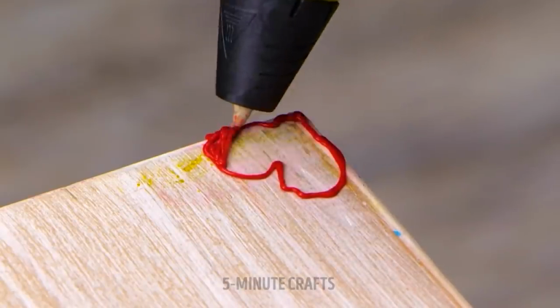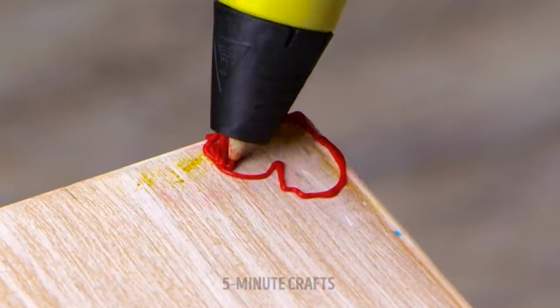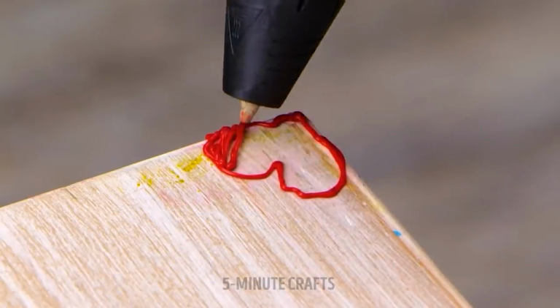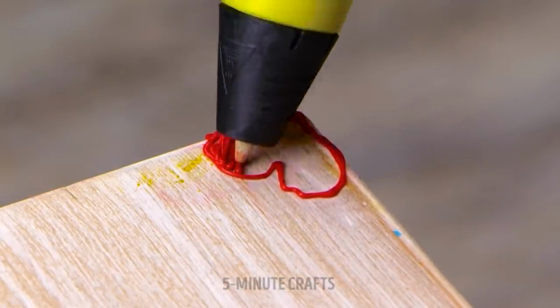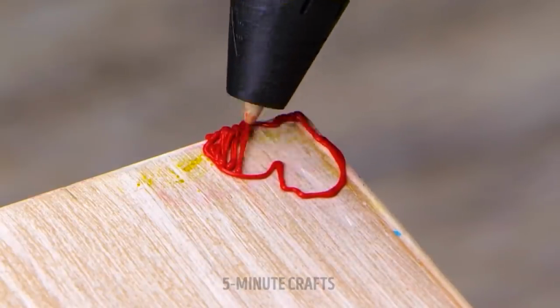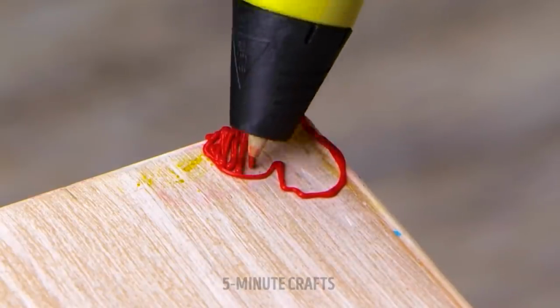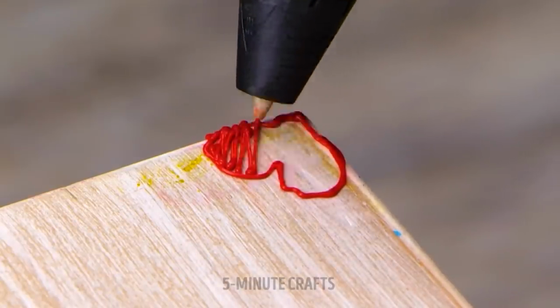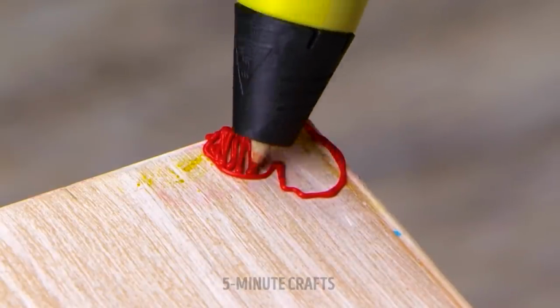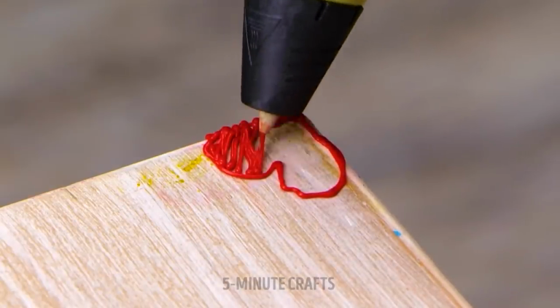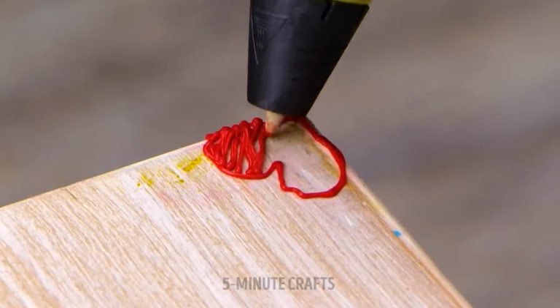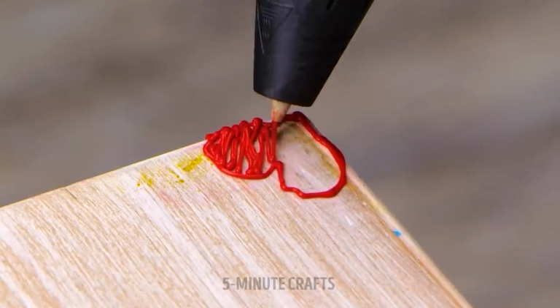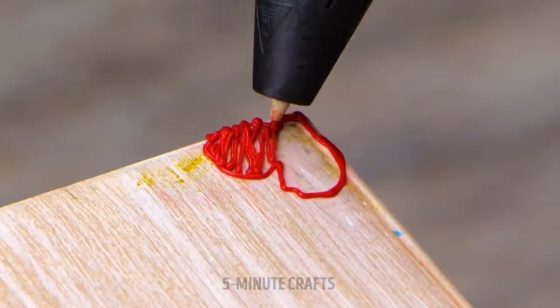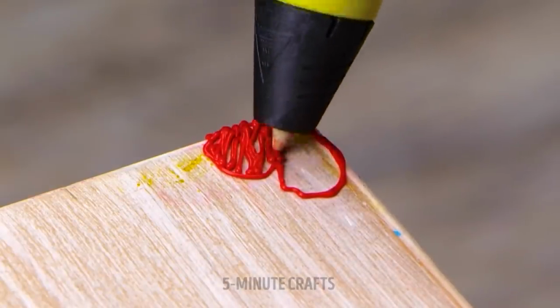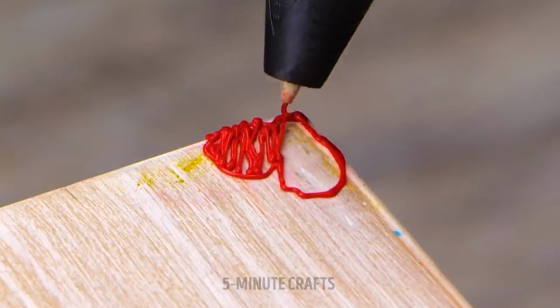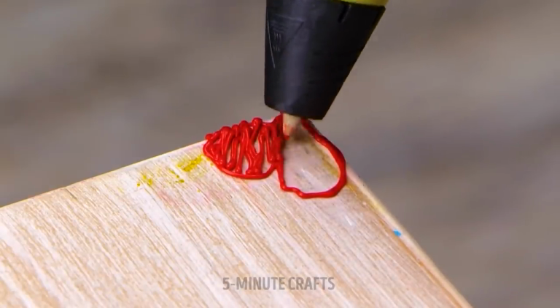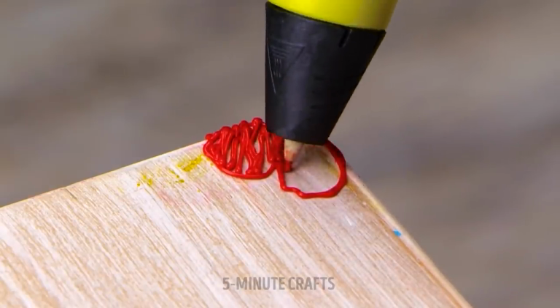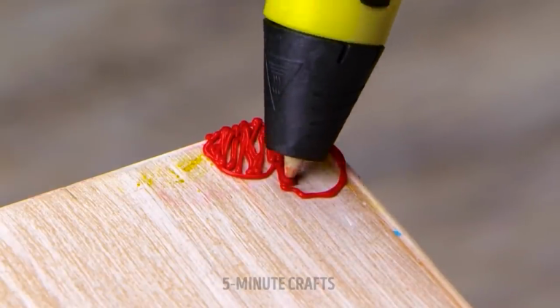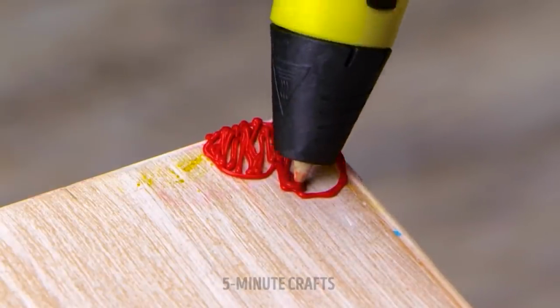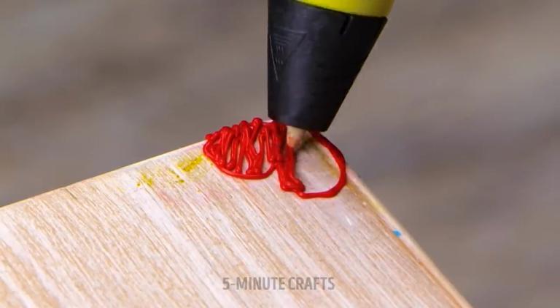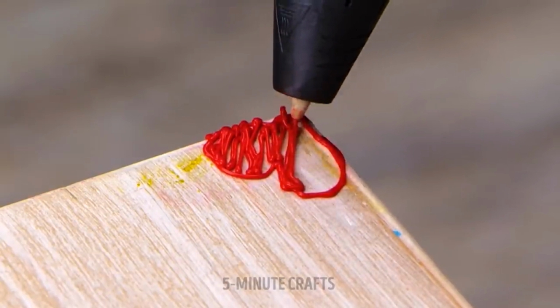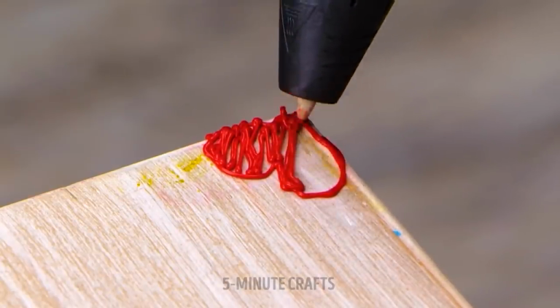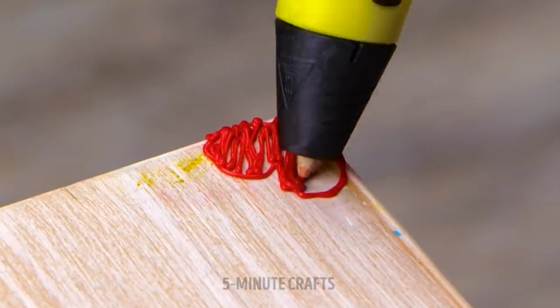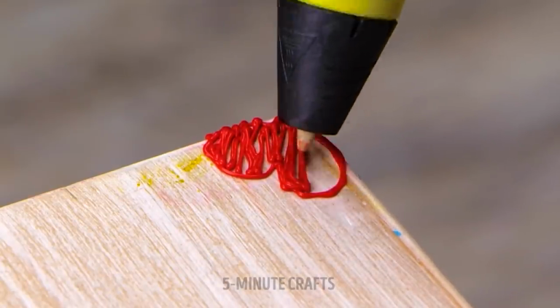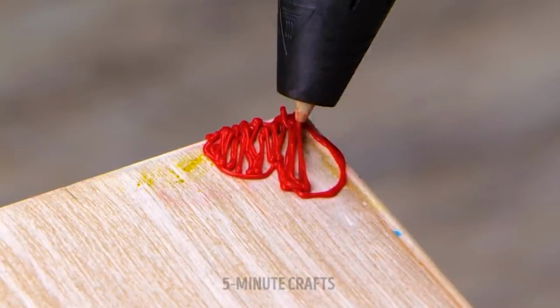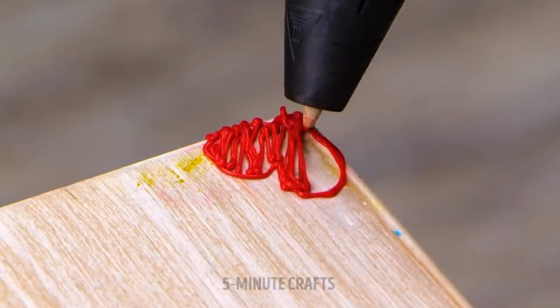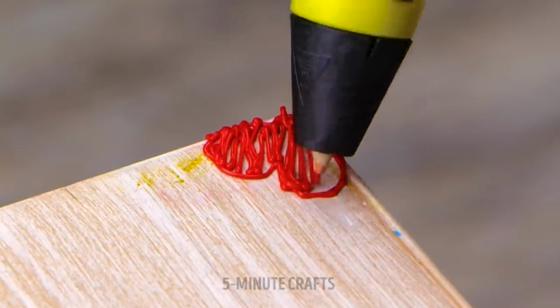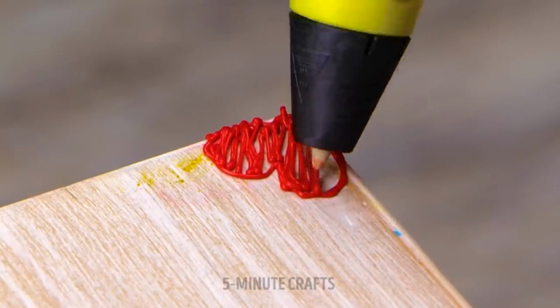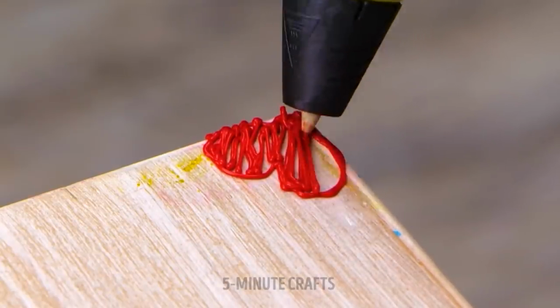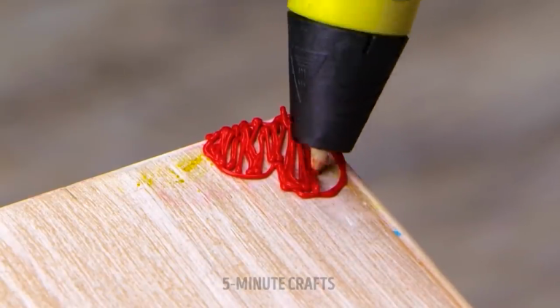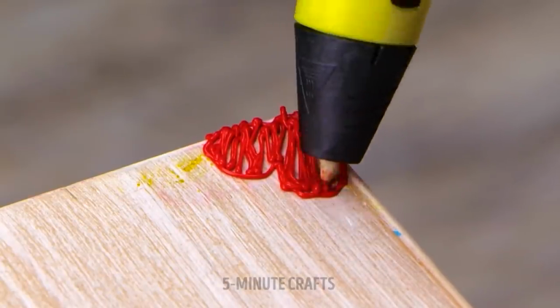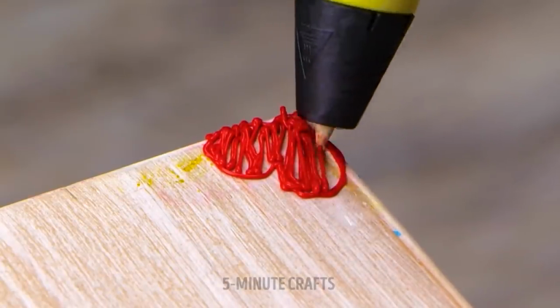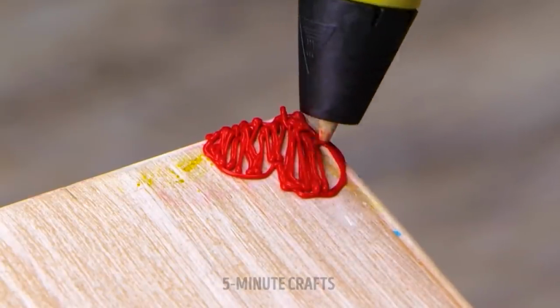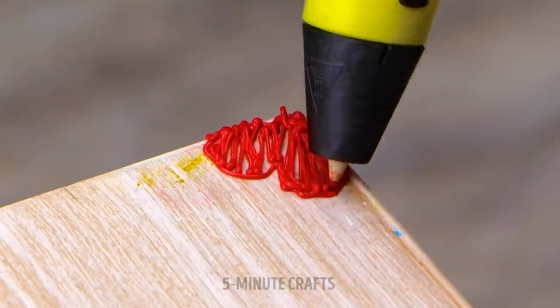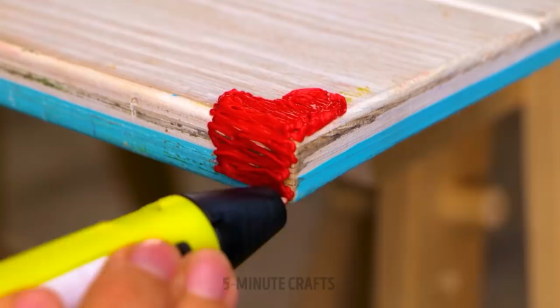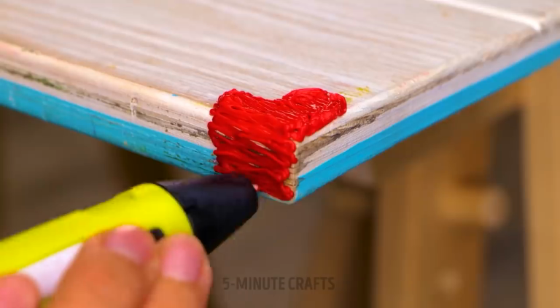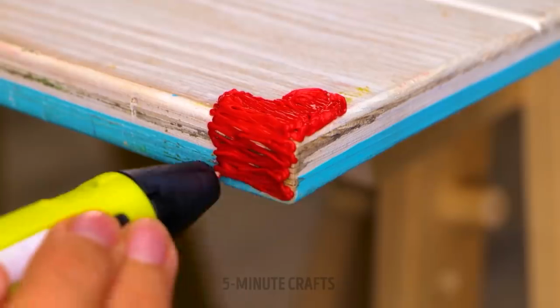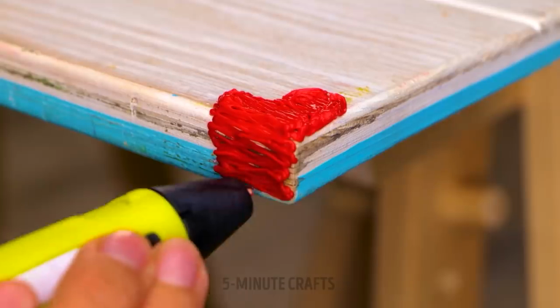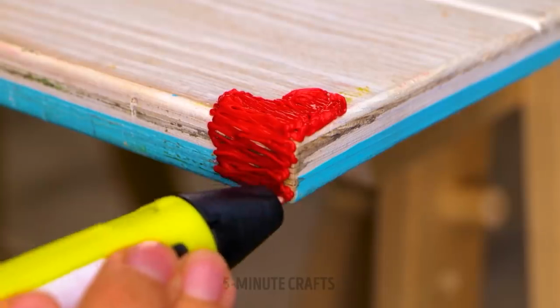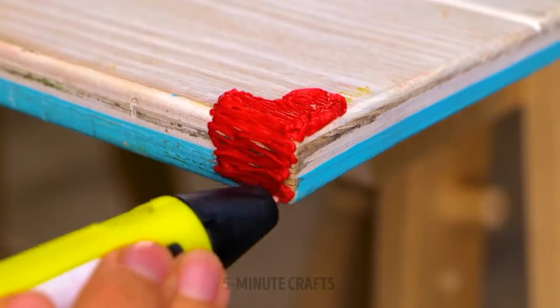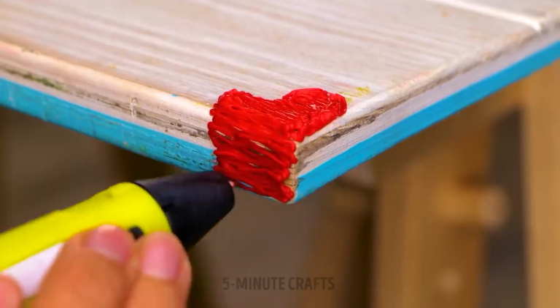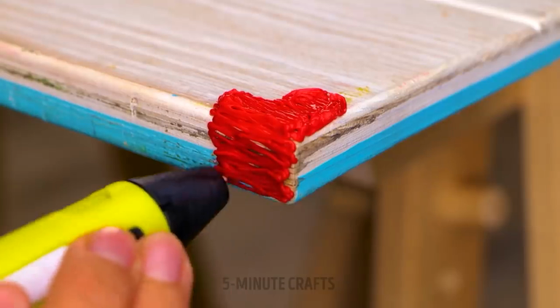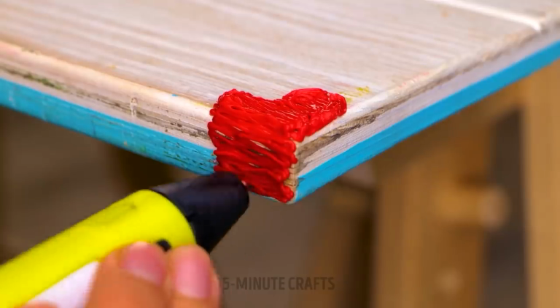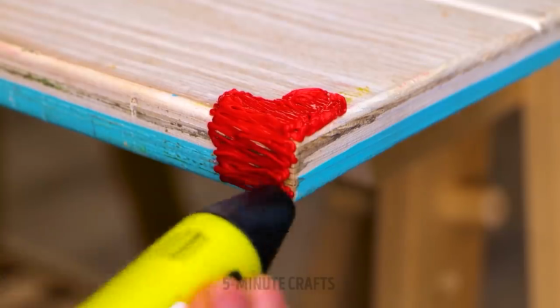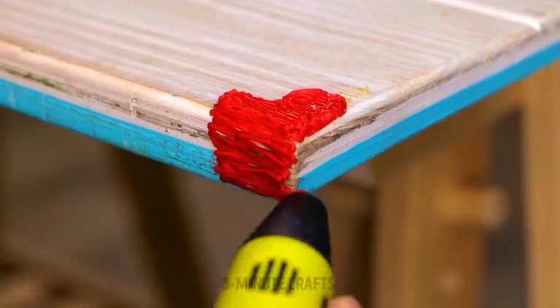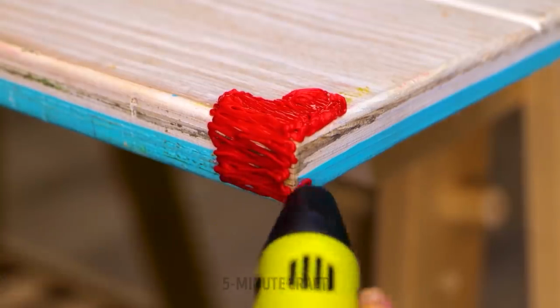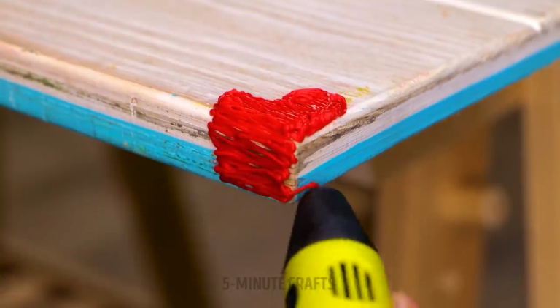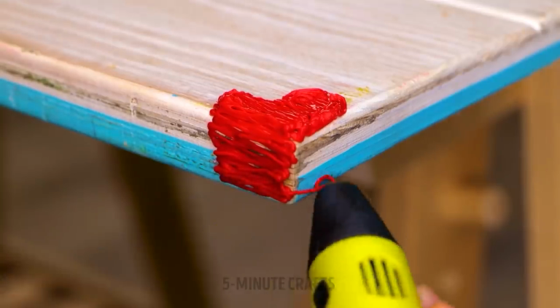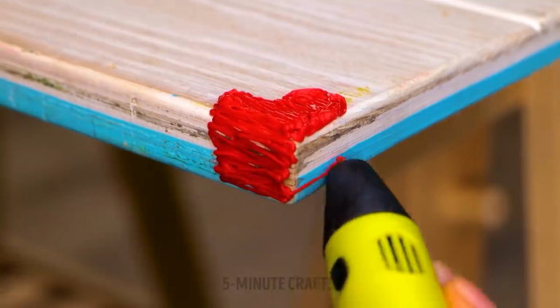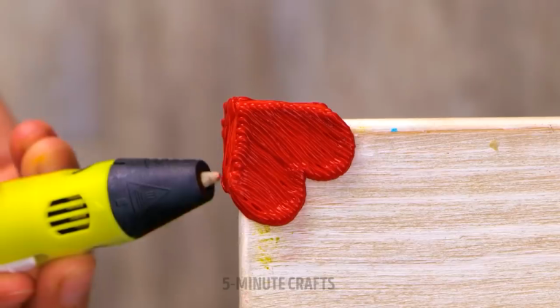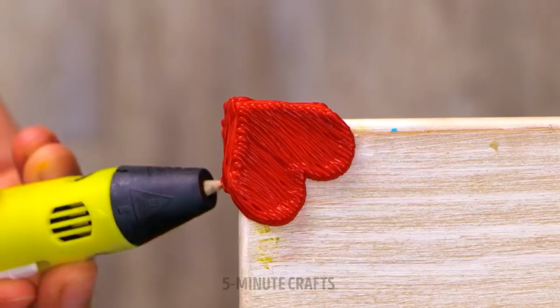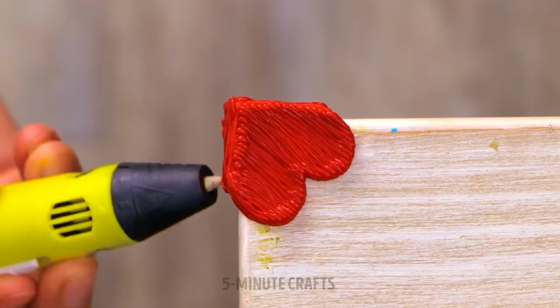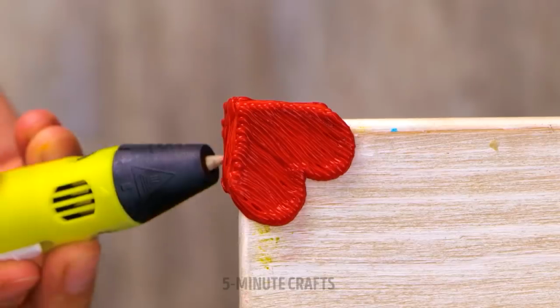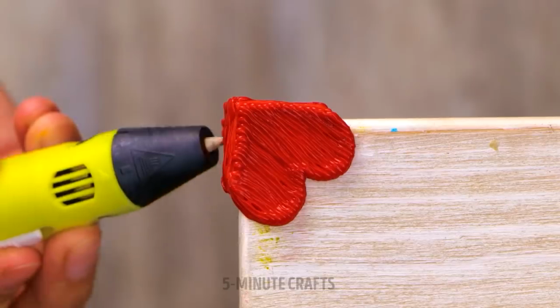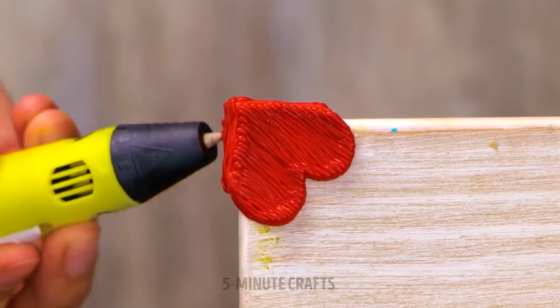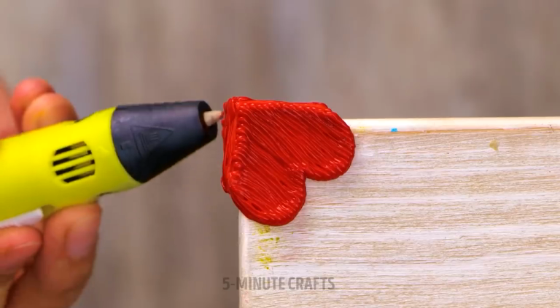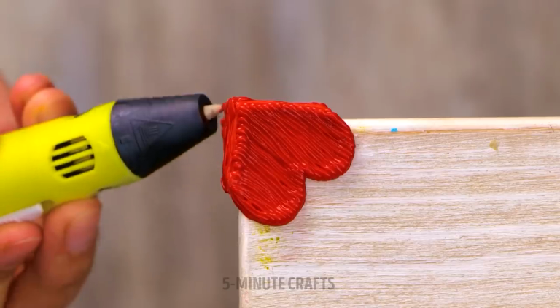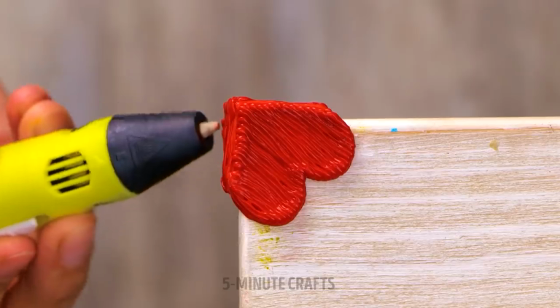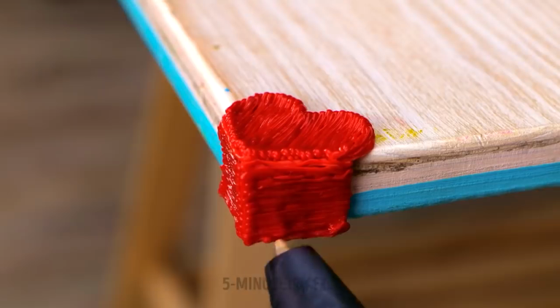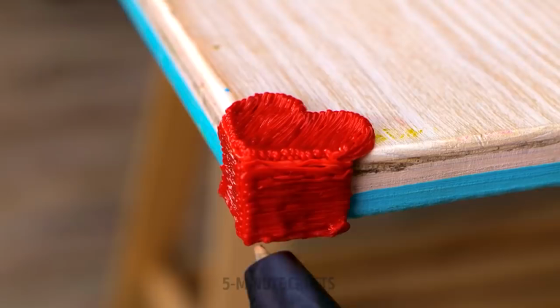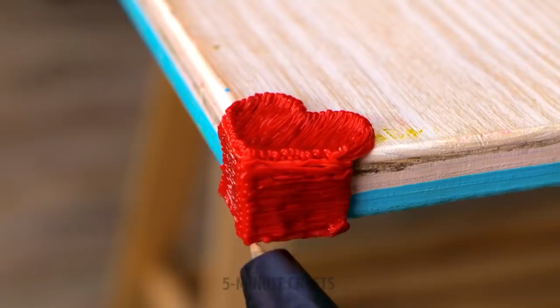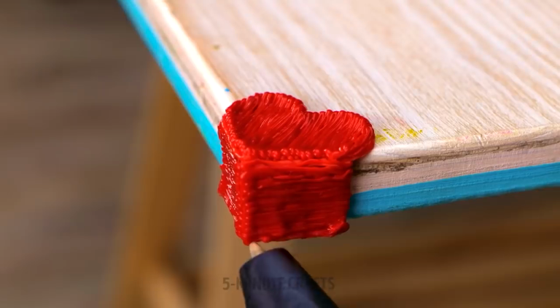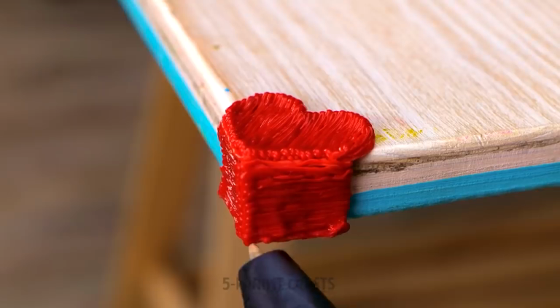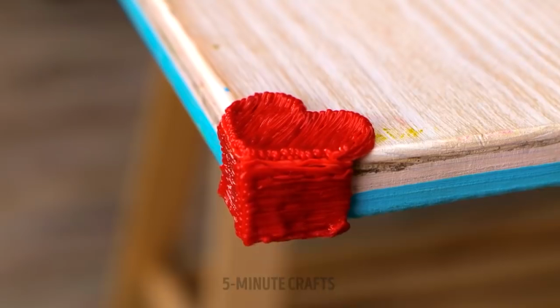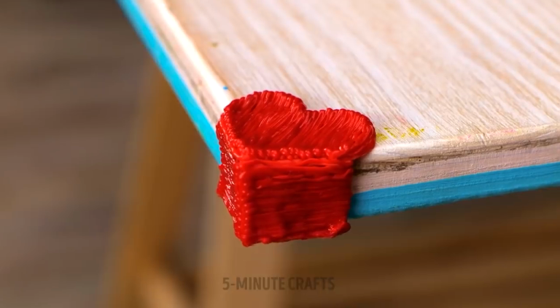If your furniture is tired, shabby, and in need of a little love, try this. A 3D pen makes repairs quick, easy, and inexpensive. Perfect!